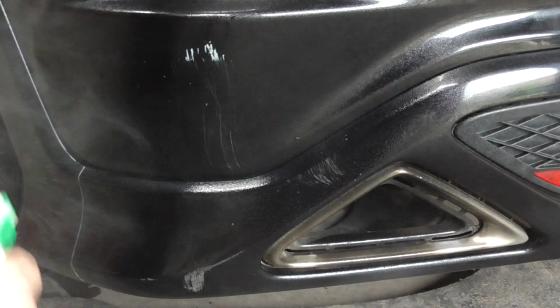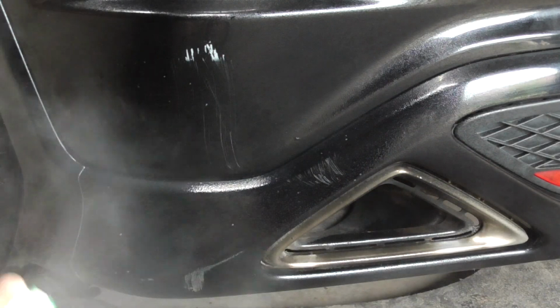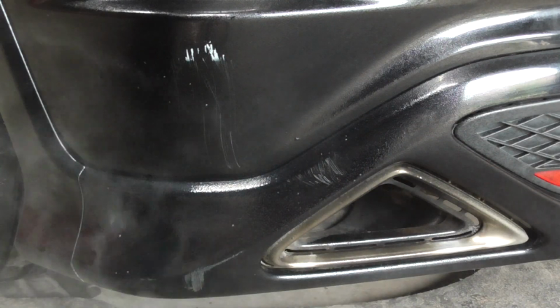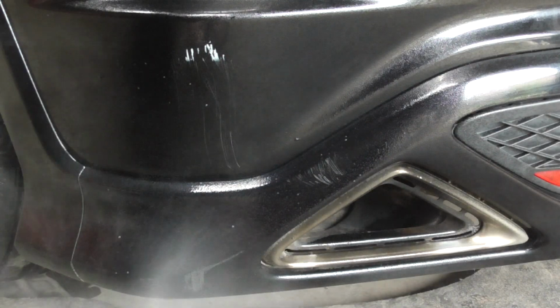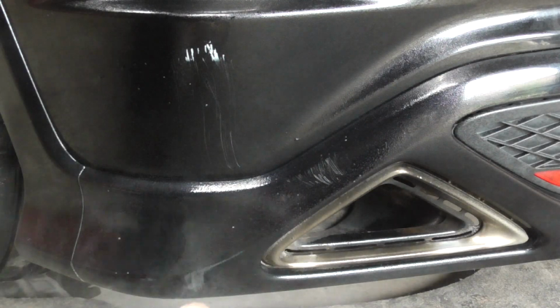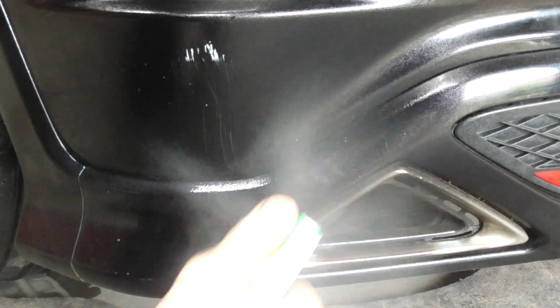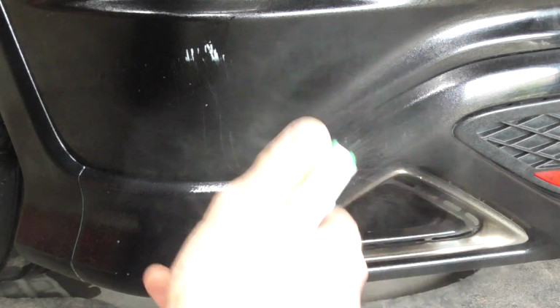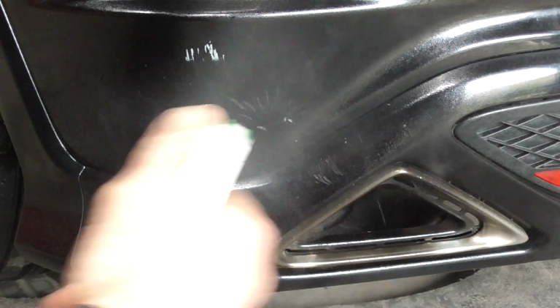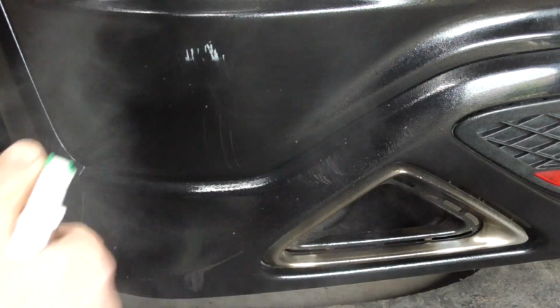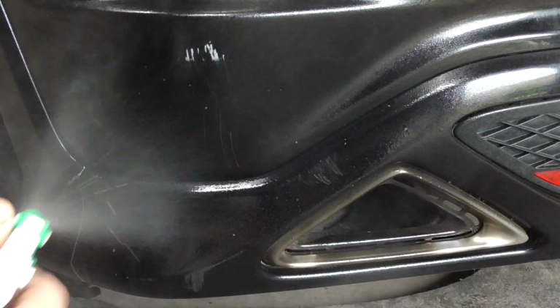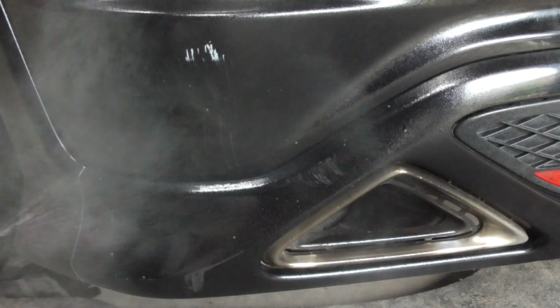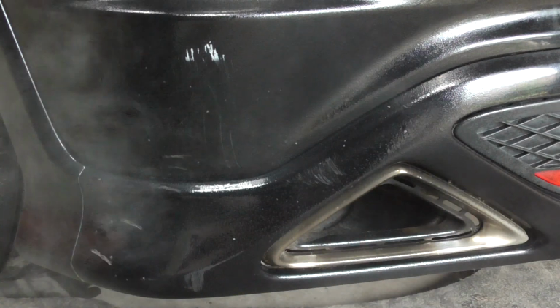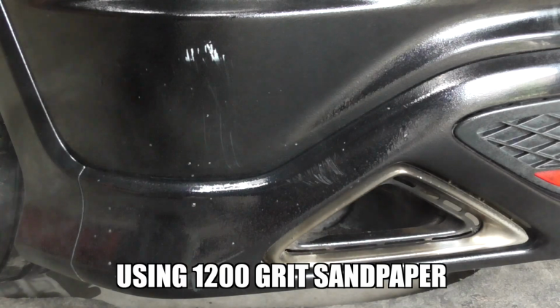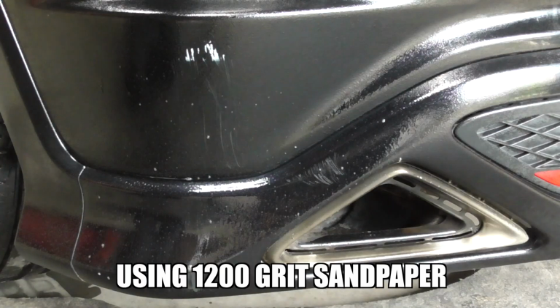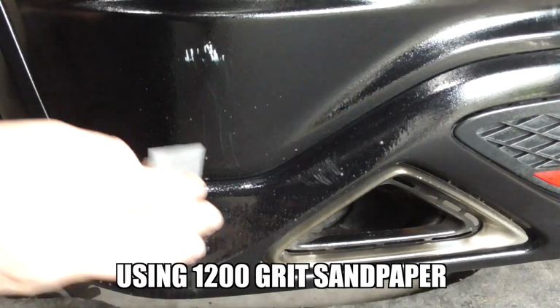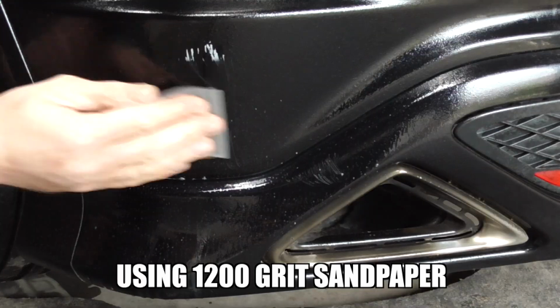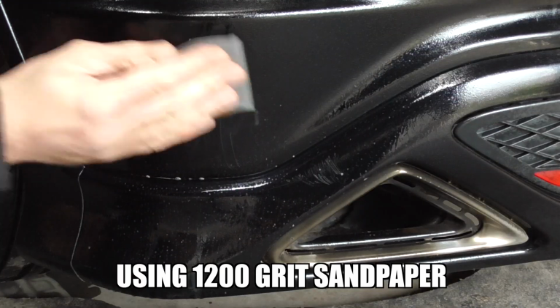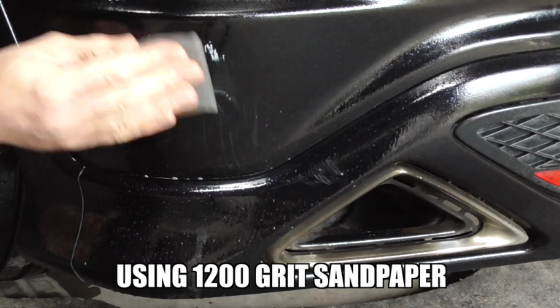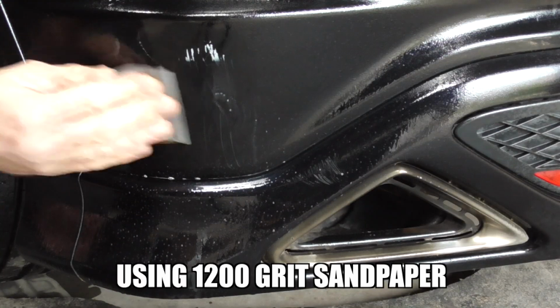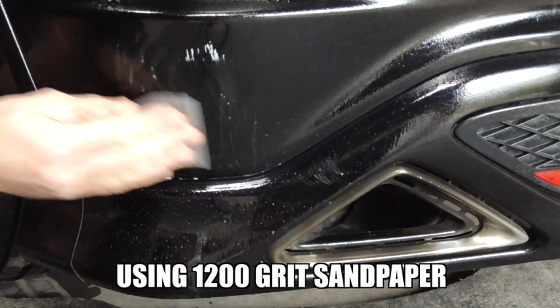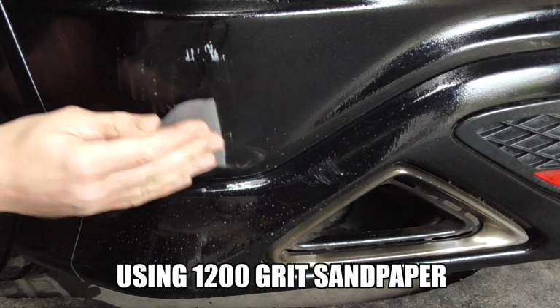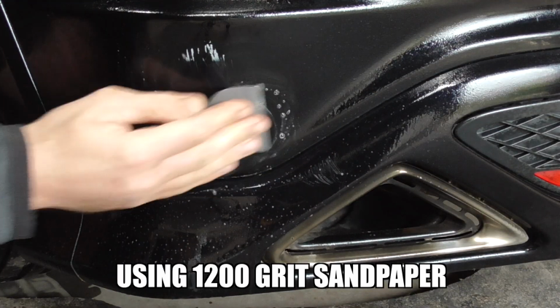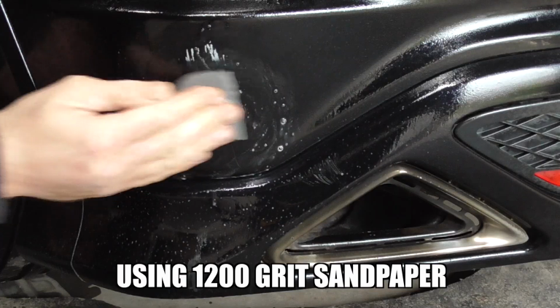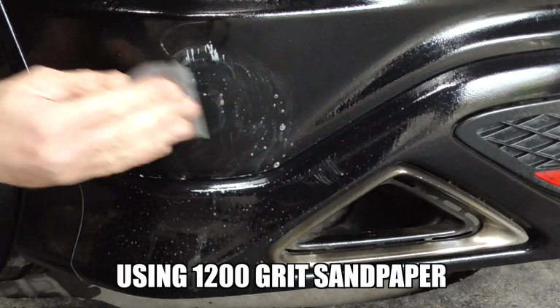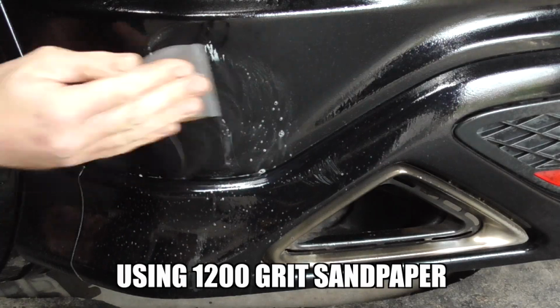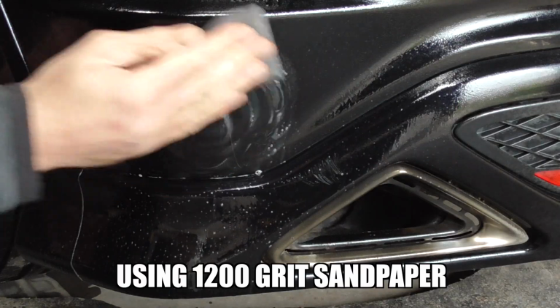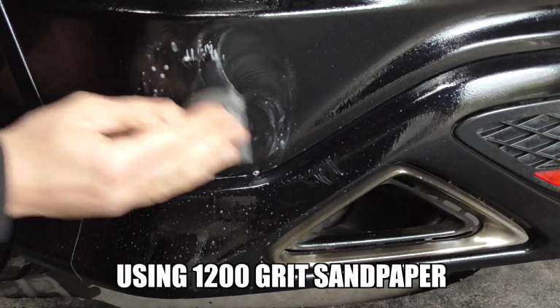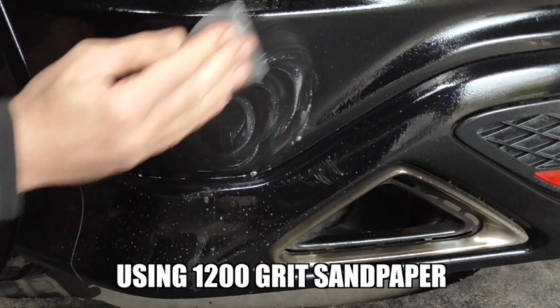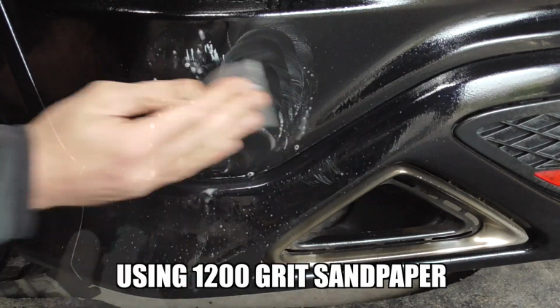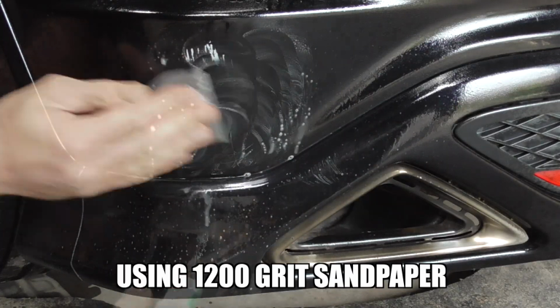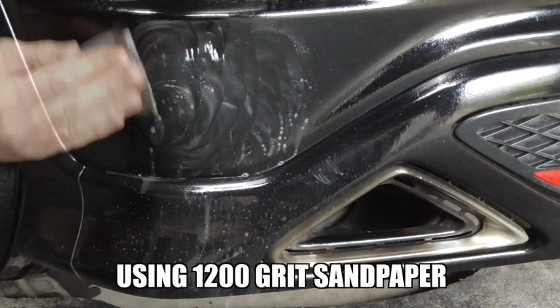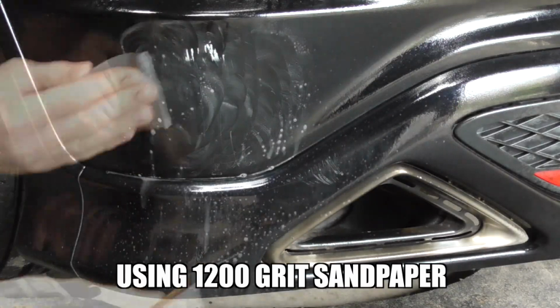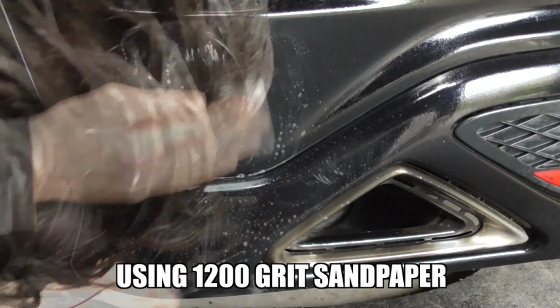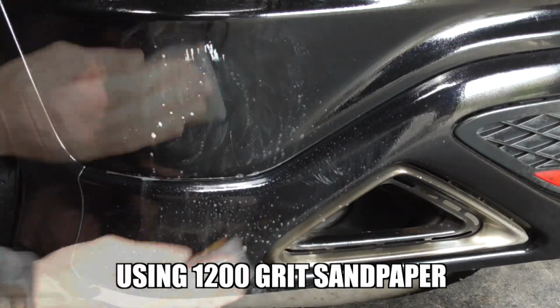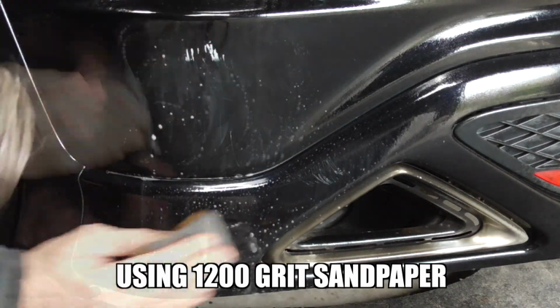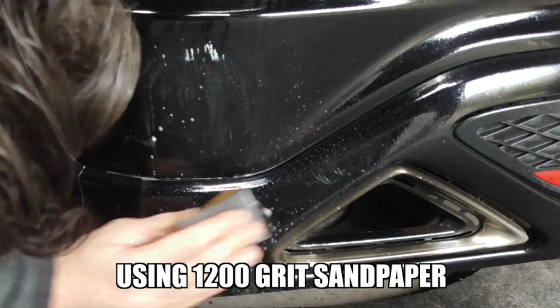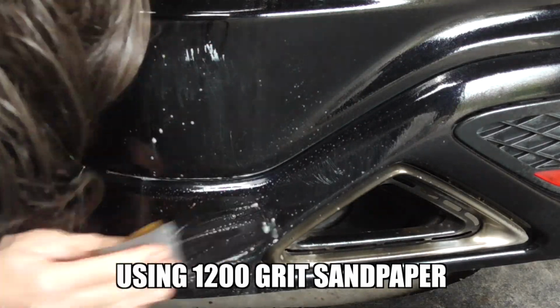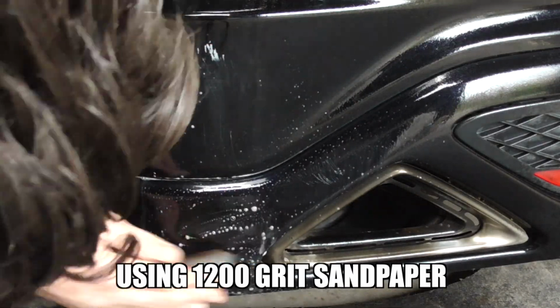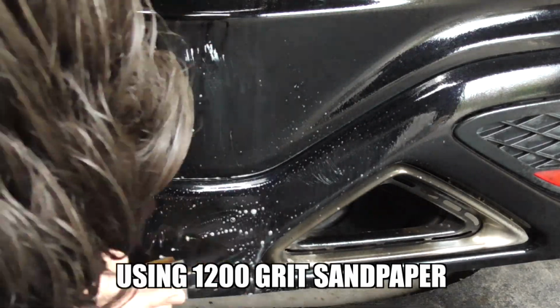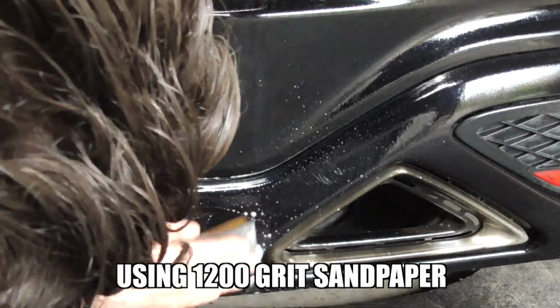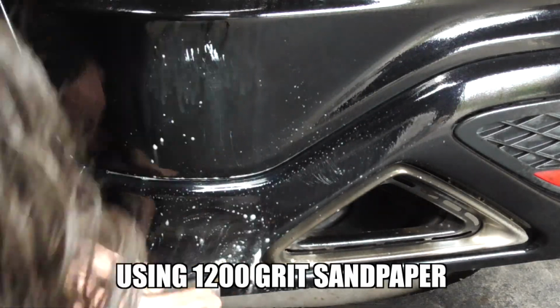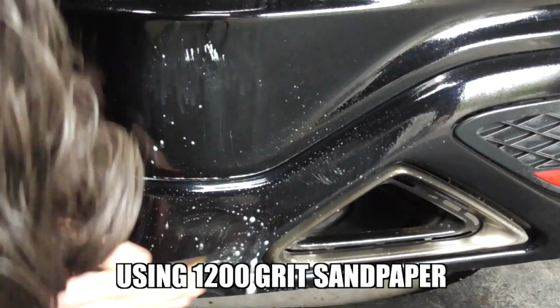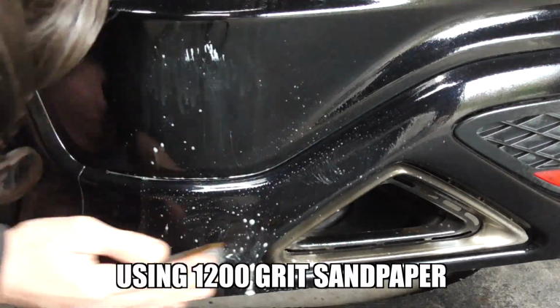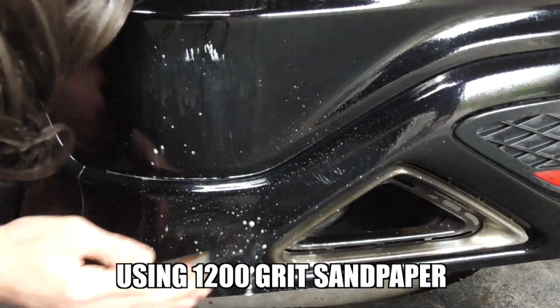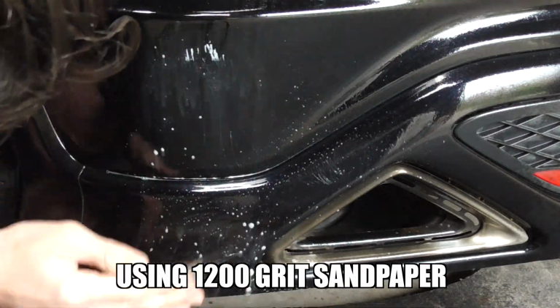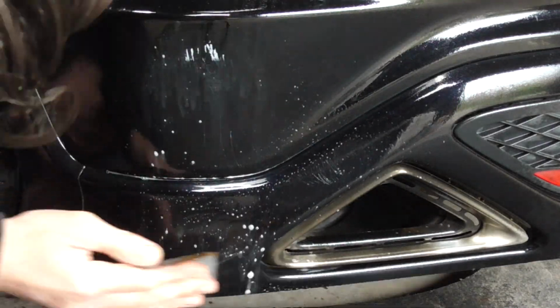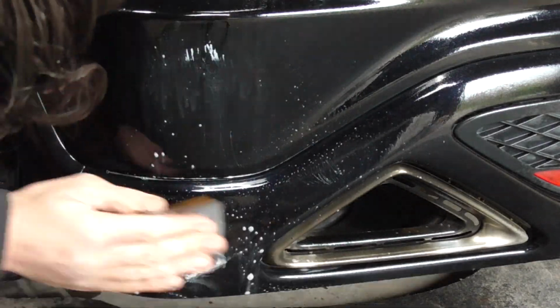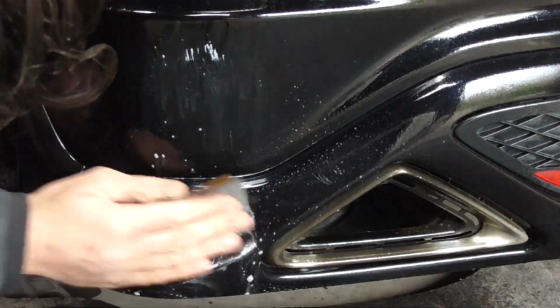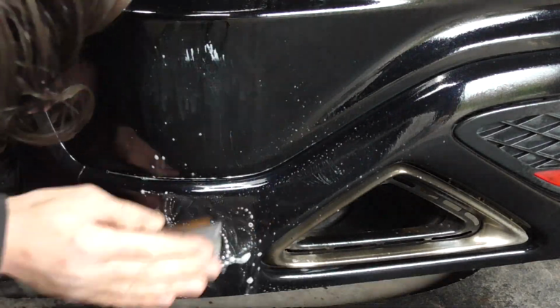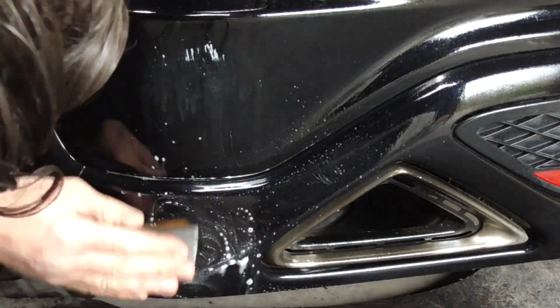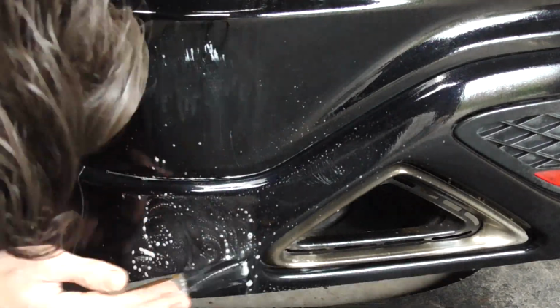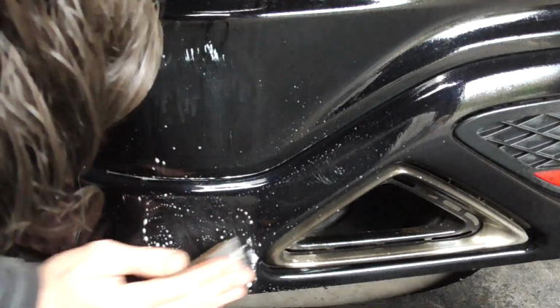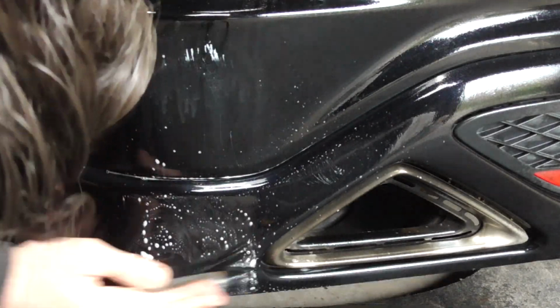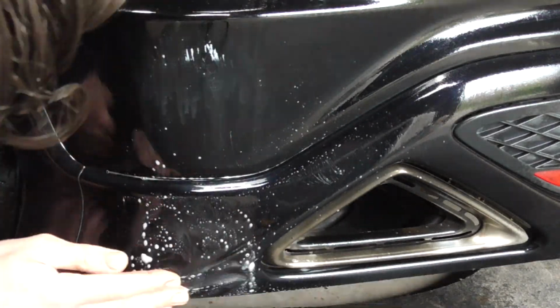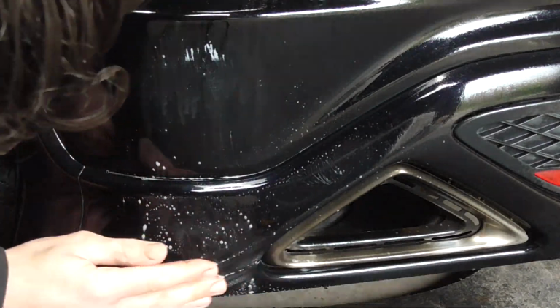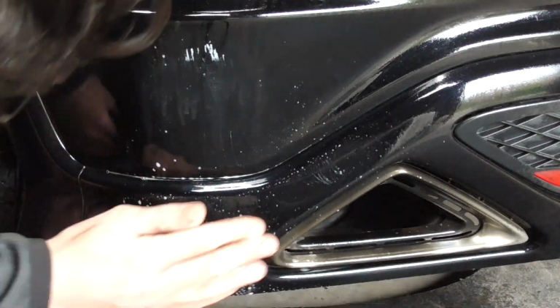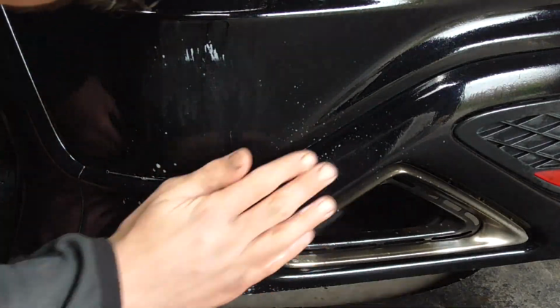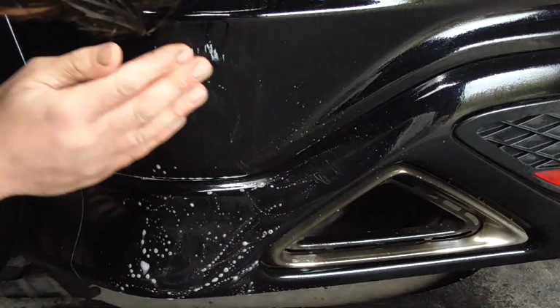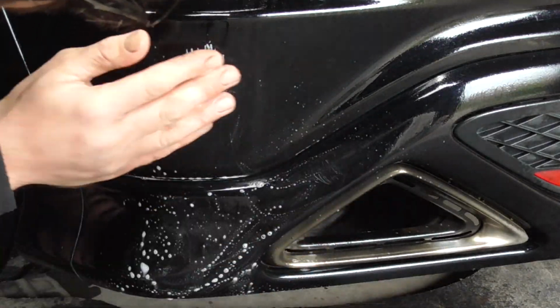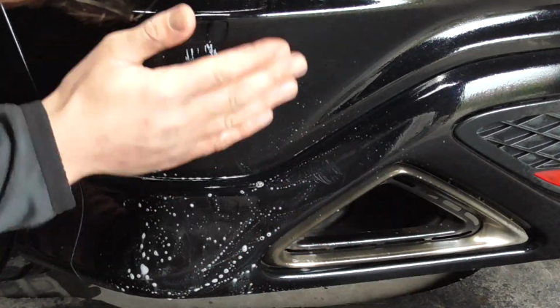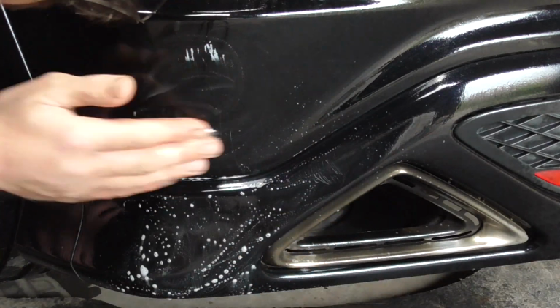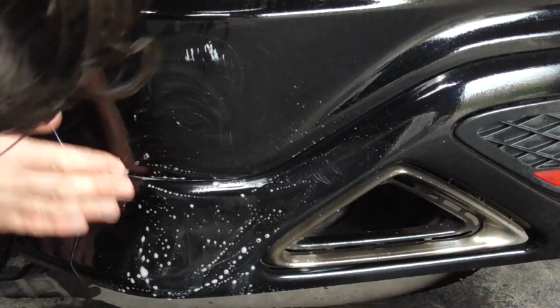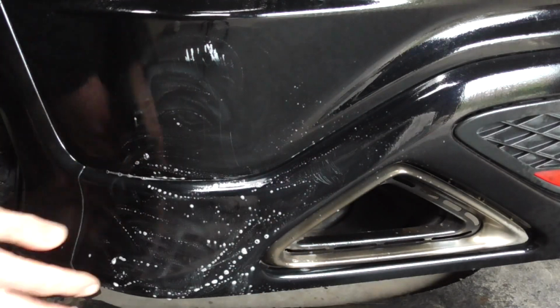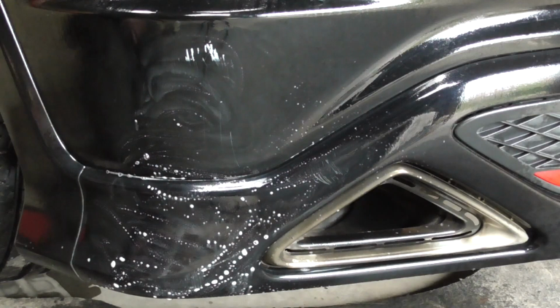First up, I start by wet-flatting the affected area with 1200 grit sandpaper before cleaning with panel wipe. This gives me a good clean base to work from.